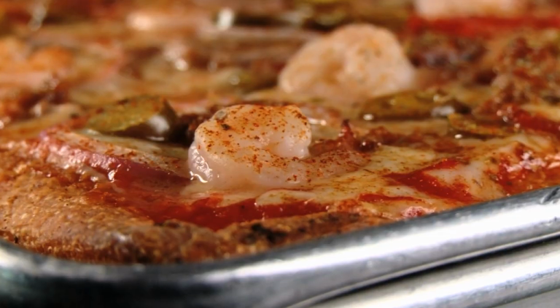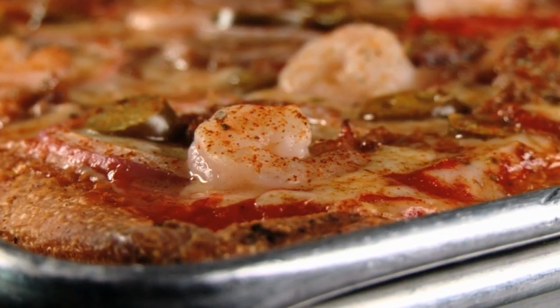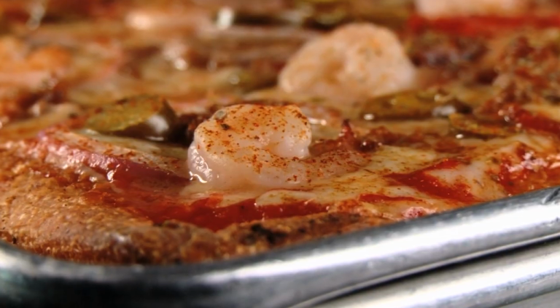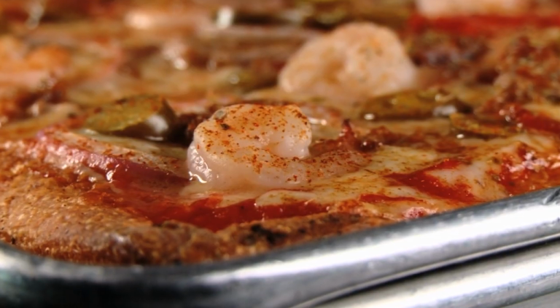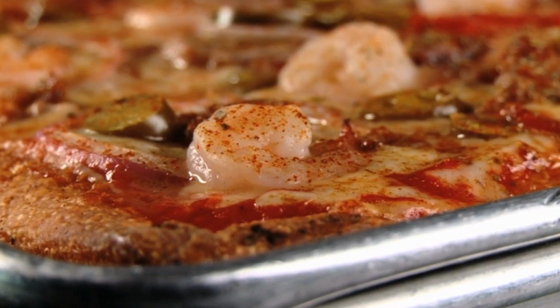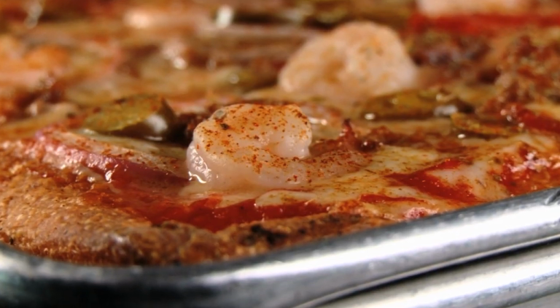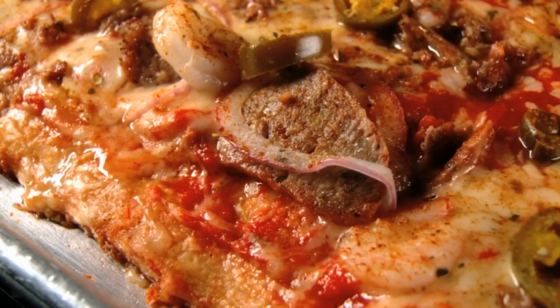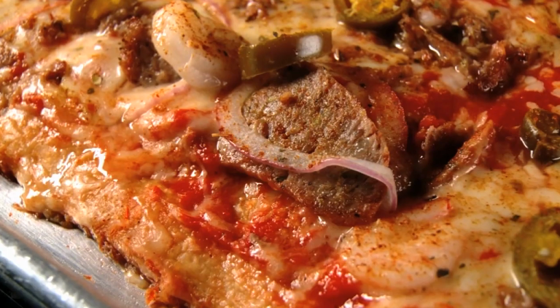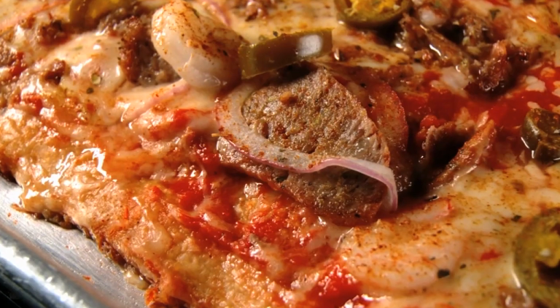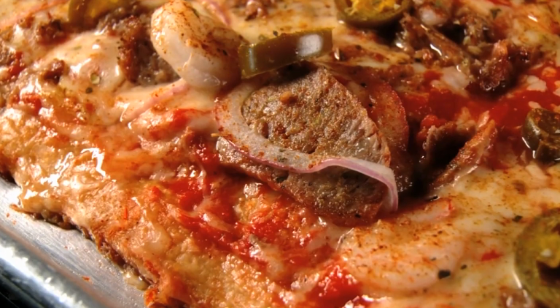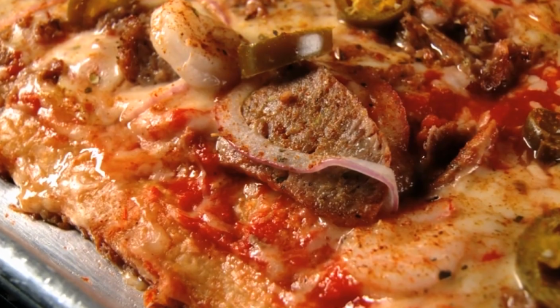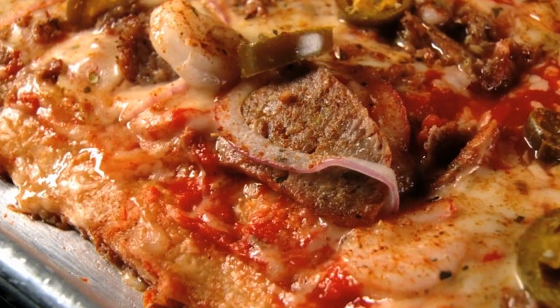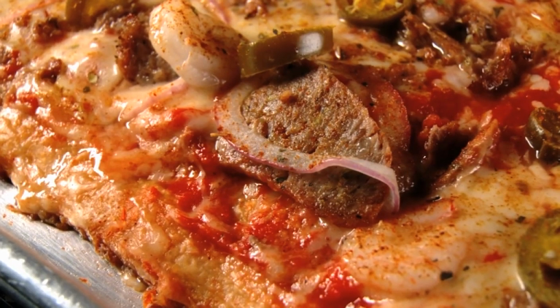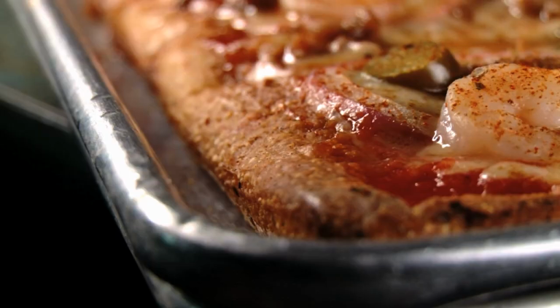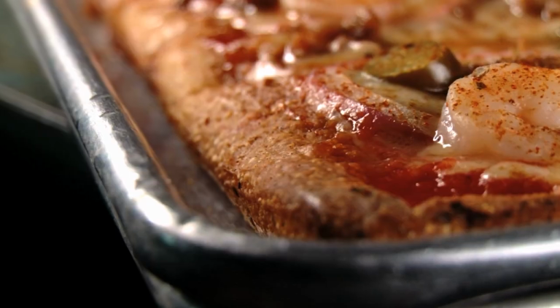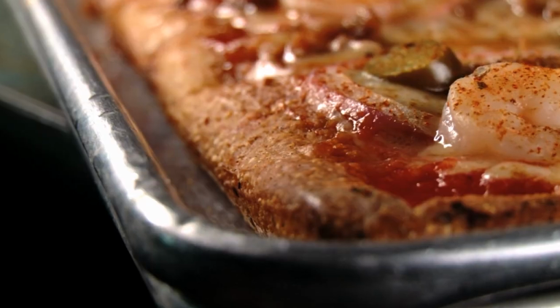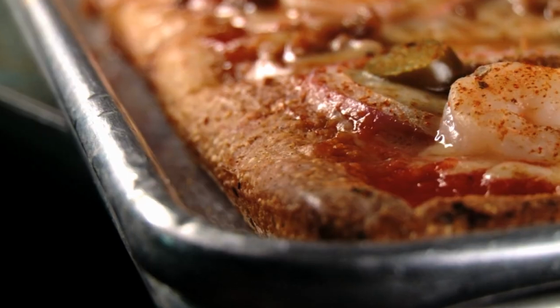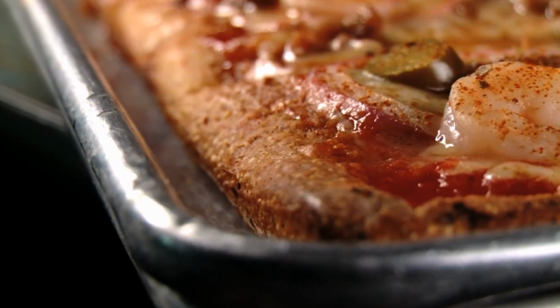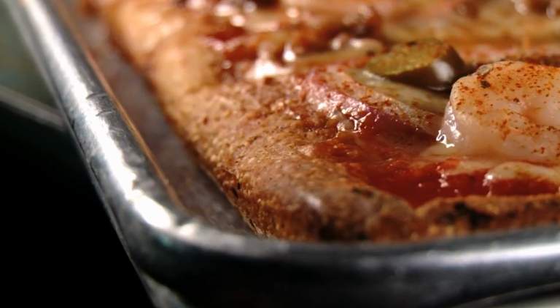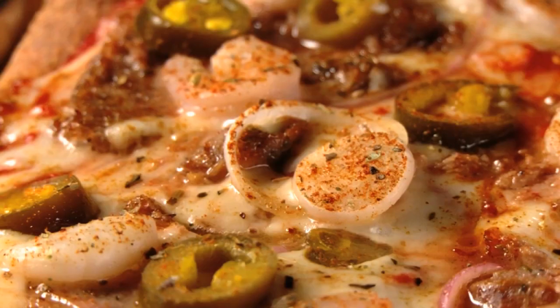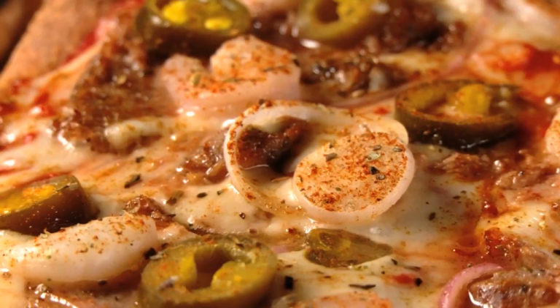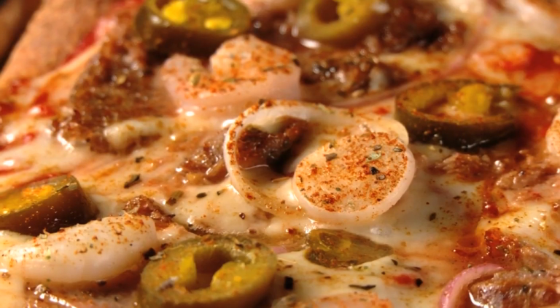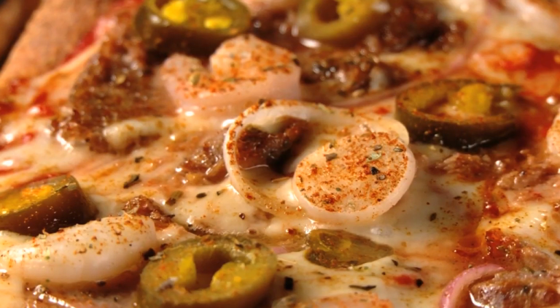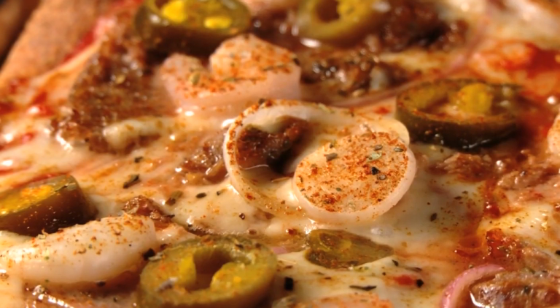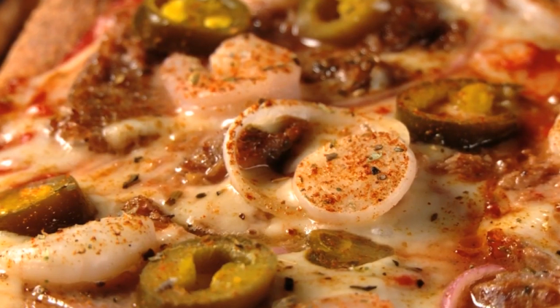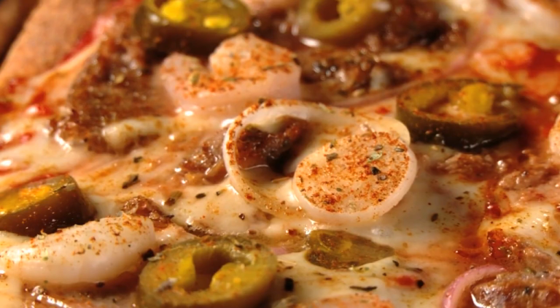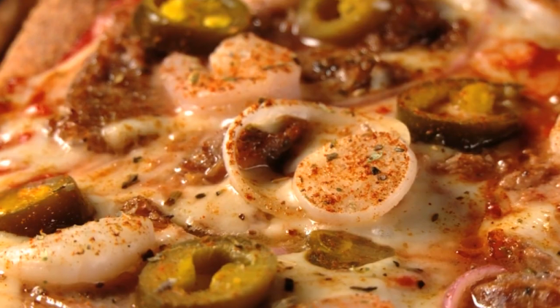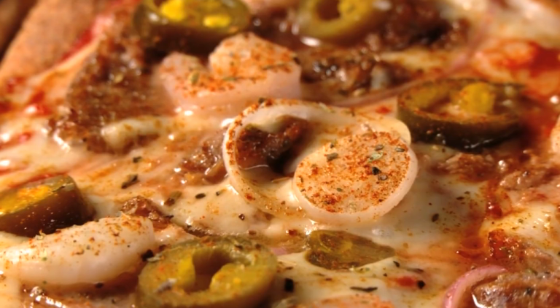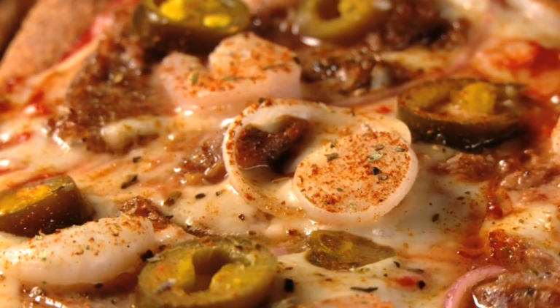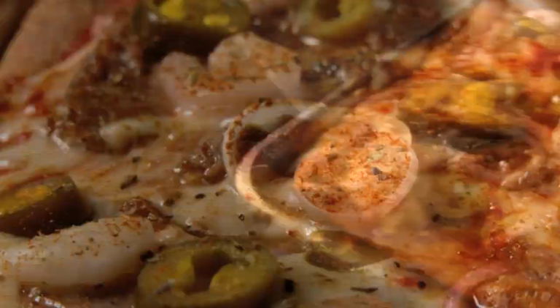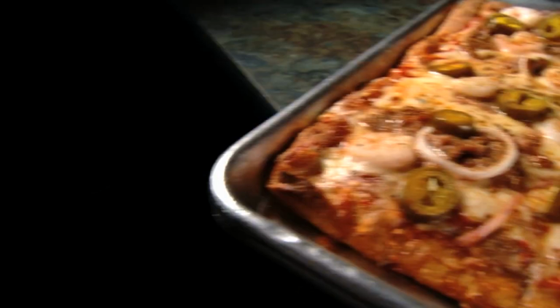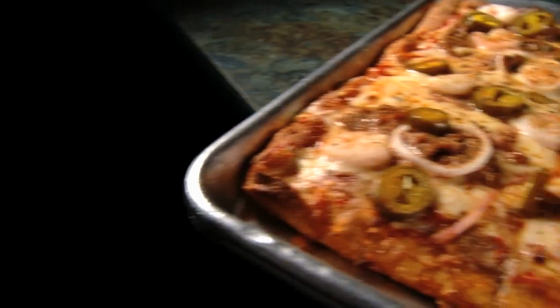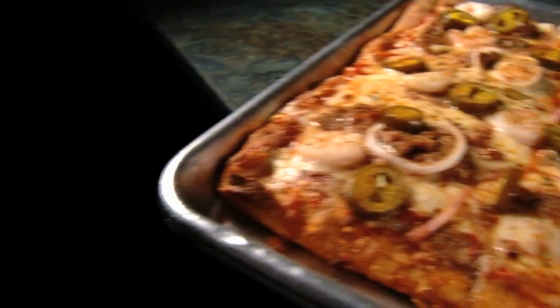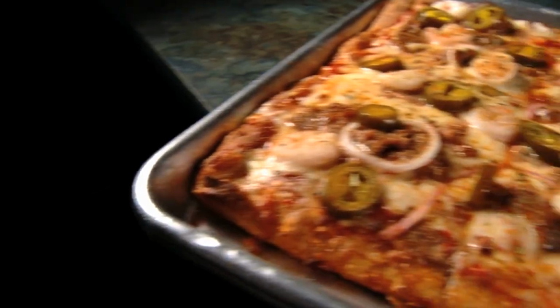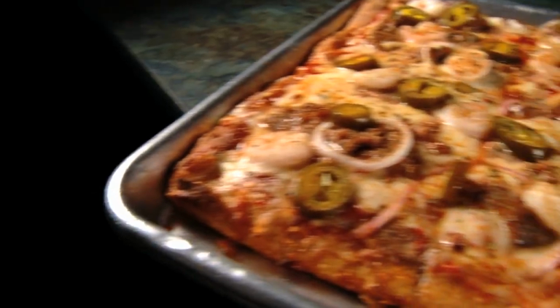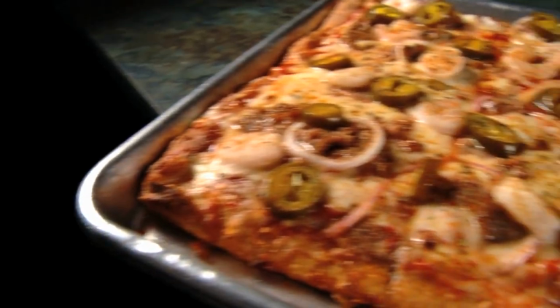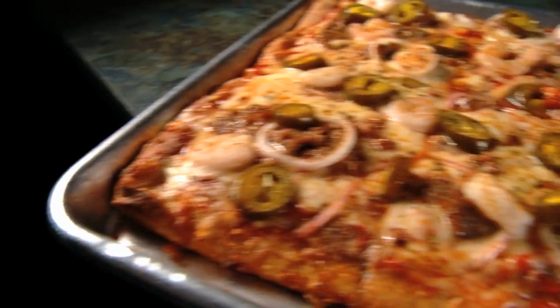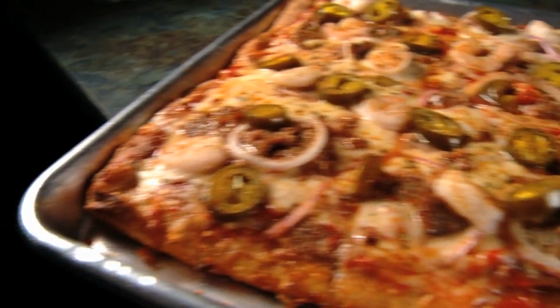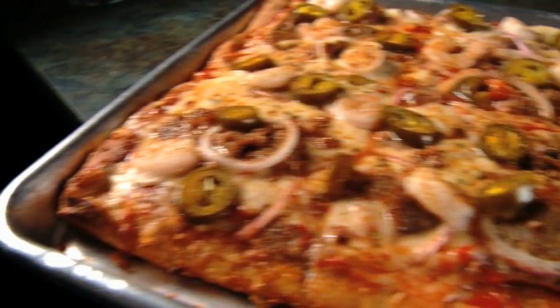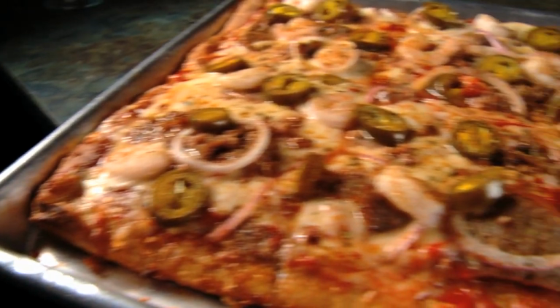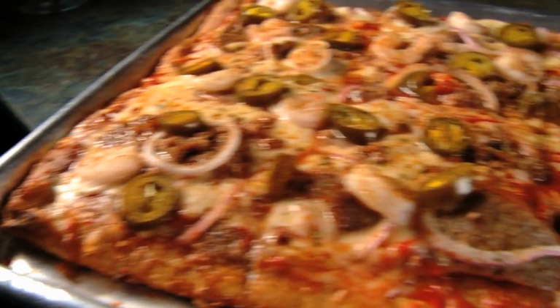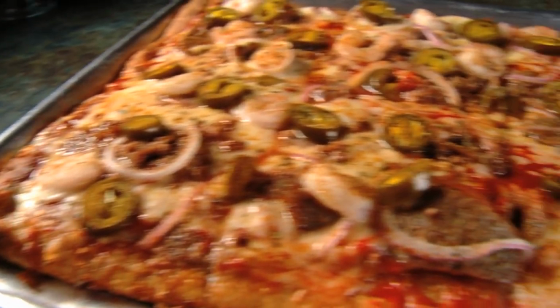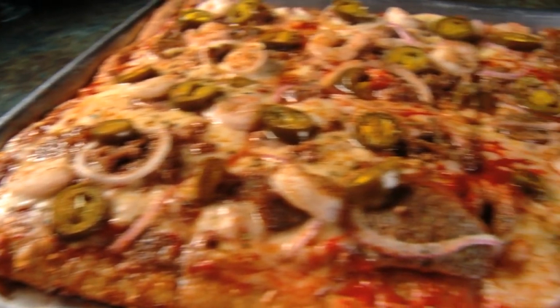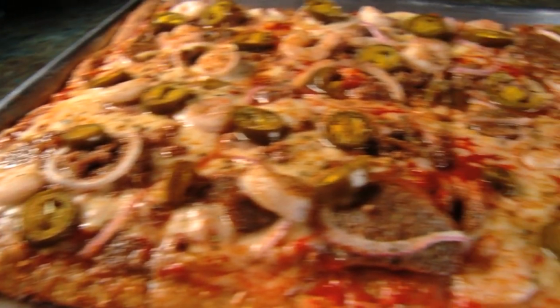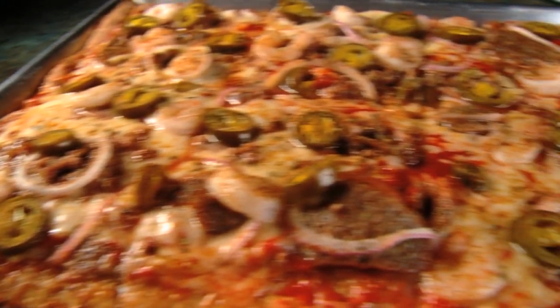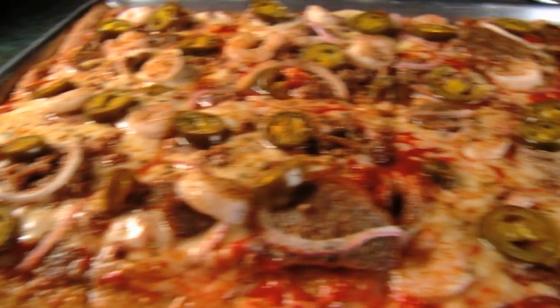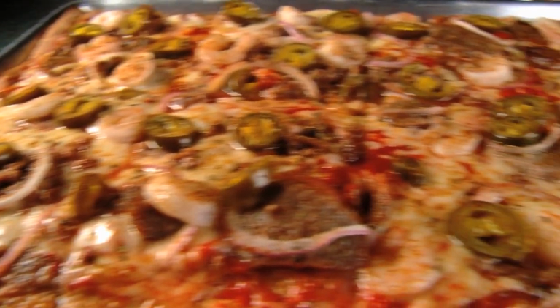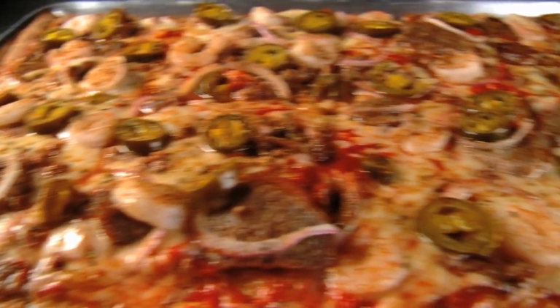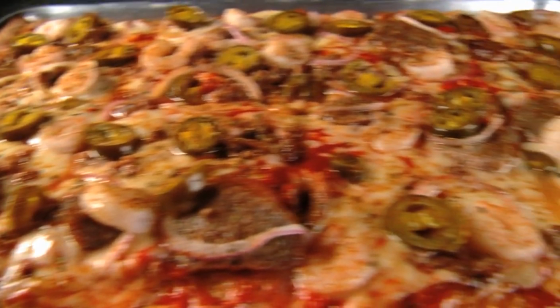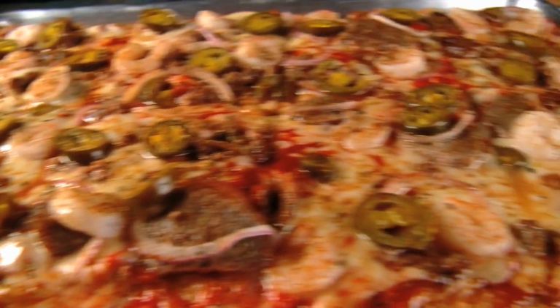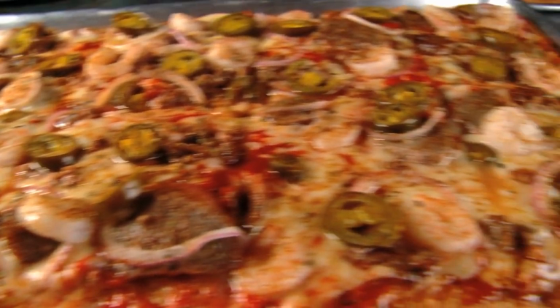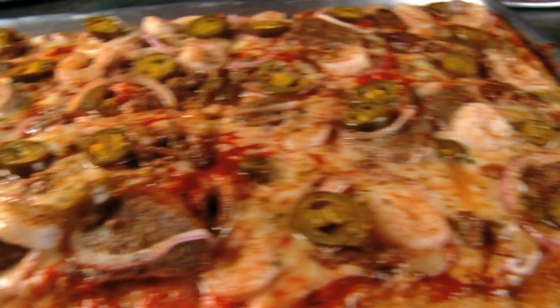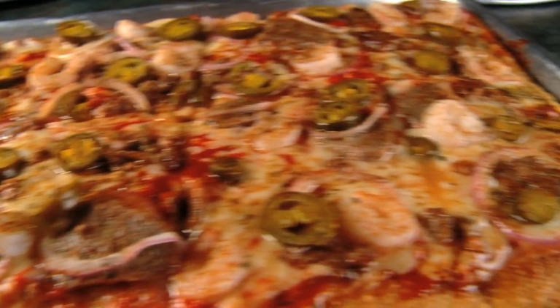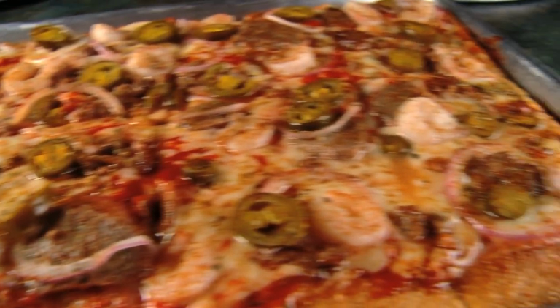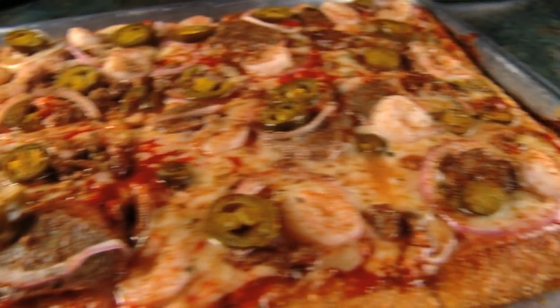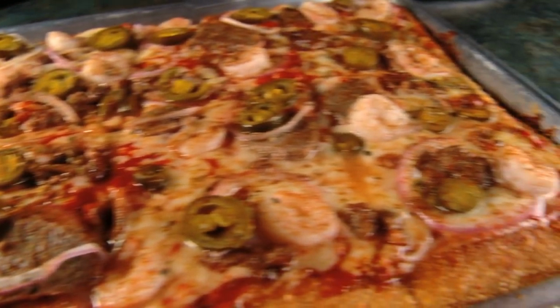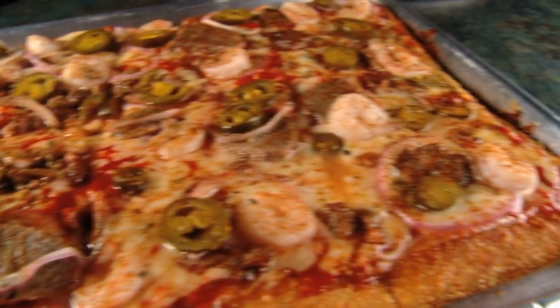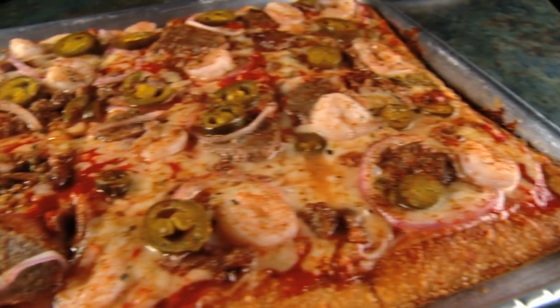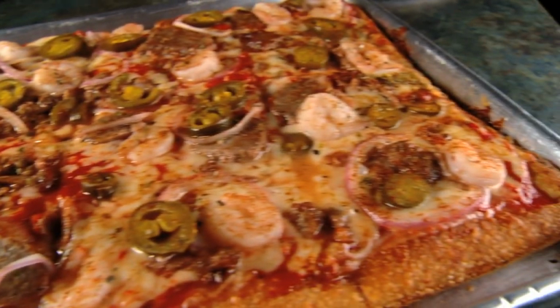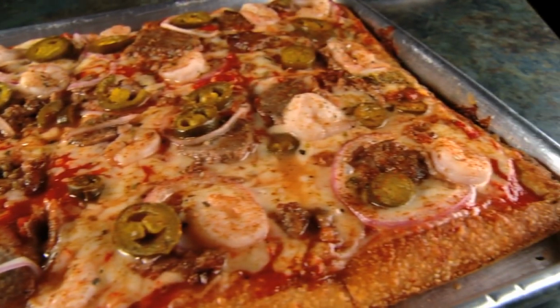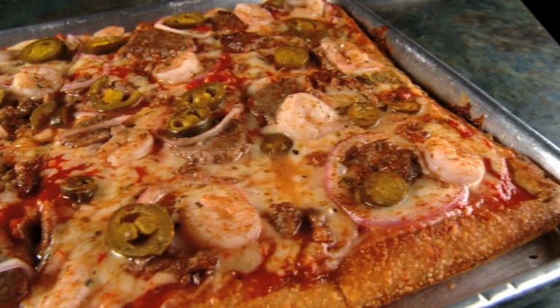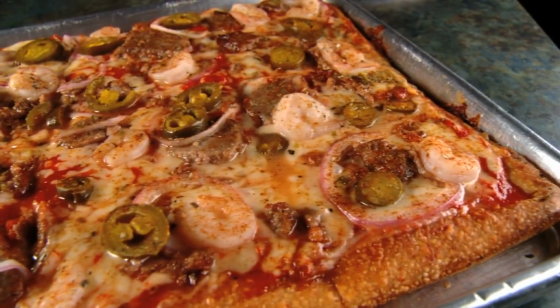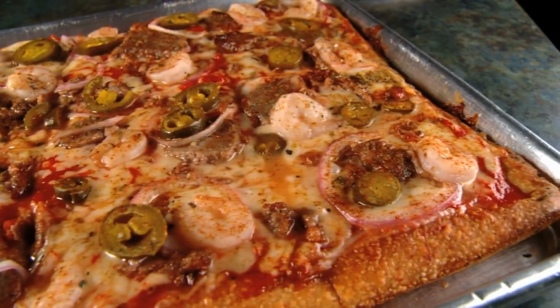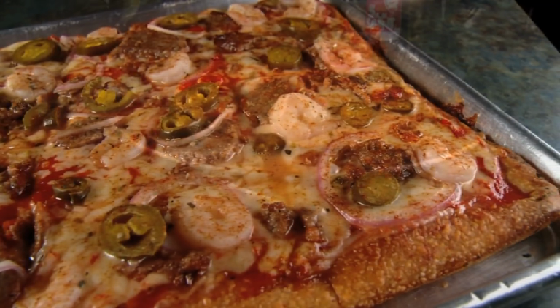Topped with shrimp, sausage, red onions, and jalapeños, a bite of this pizza is like a mini Mardi Gras in your mouth.